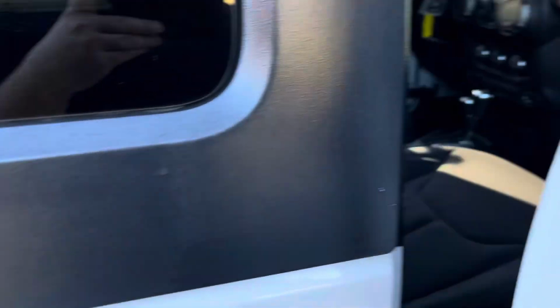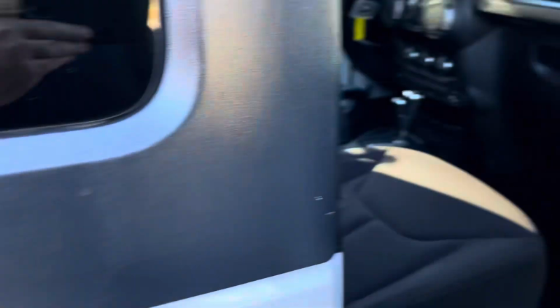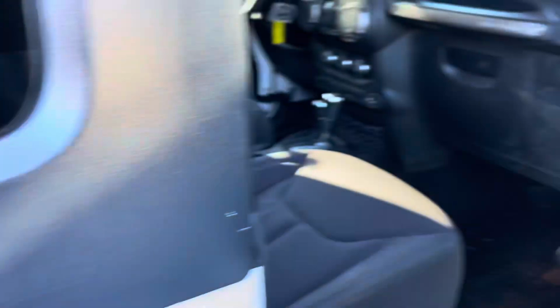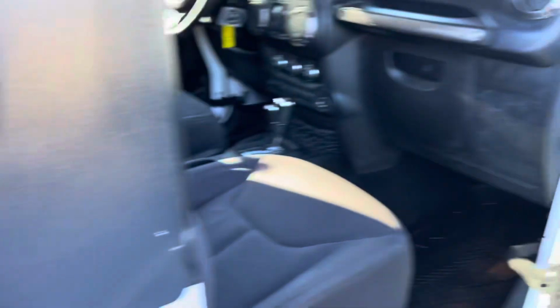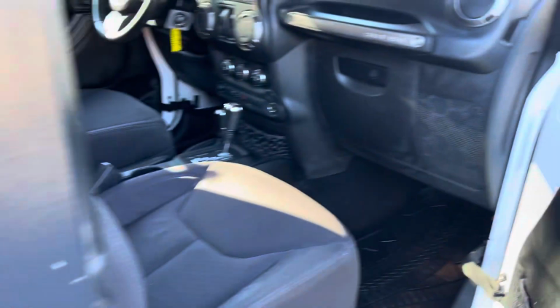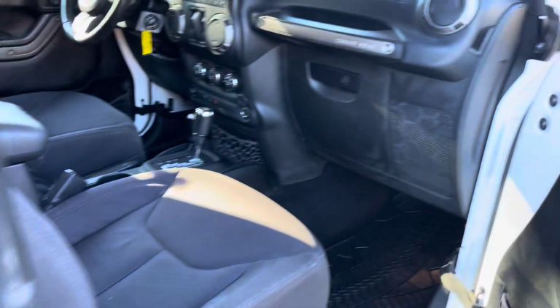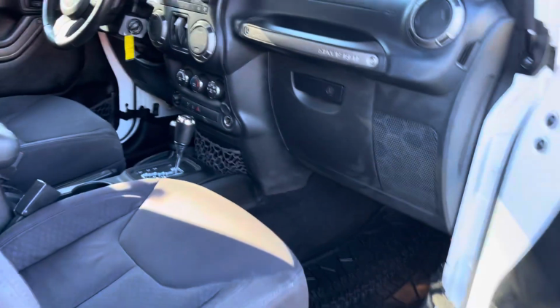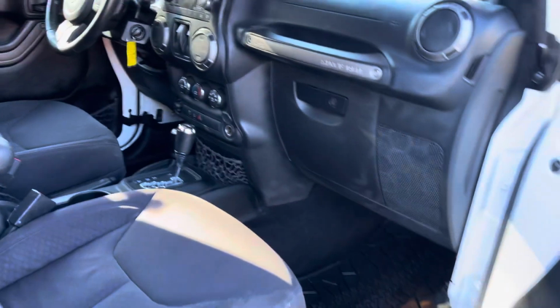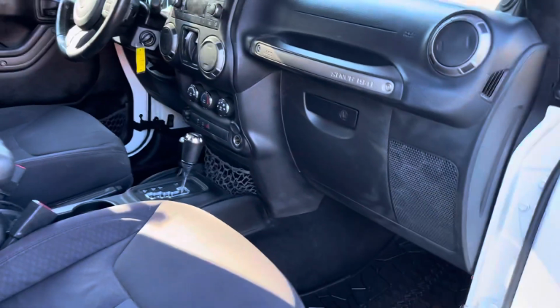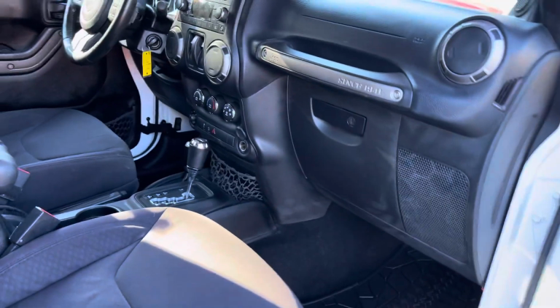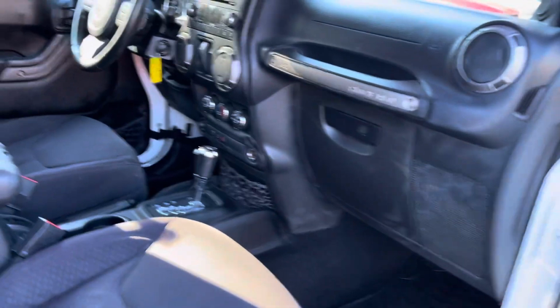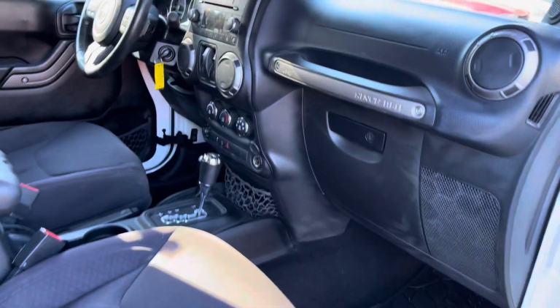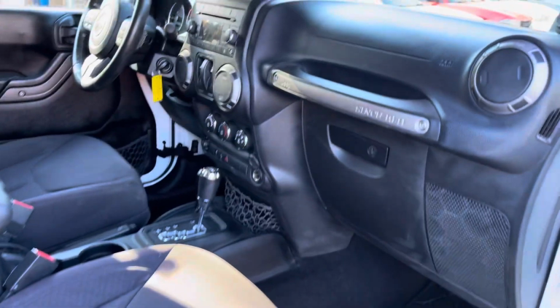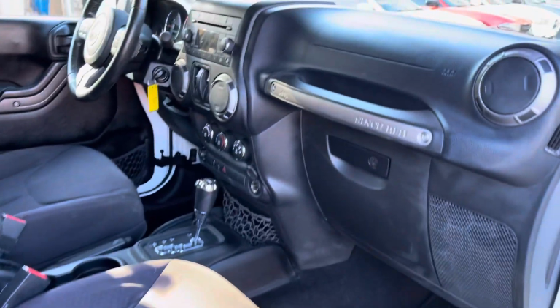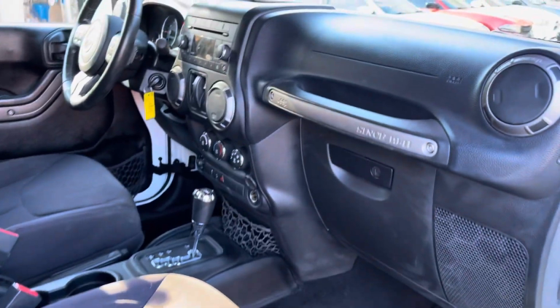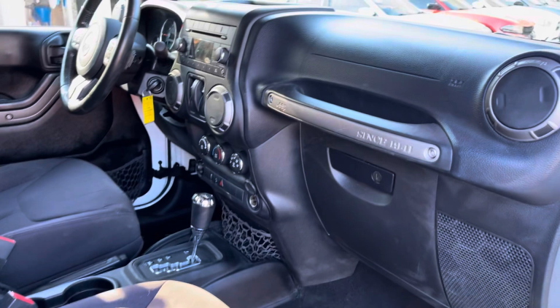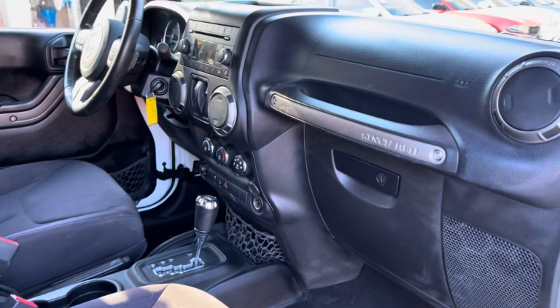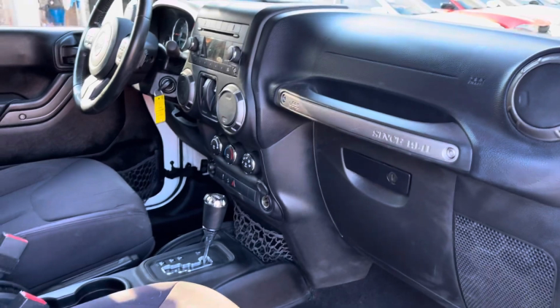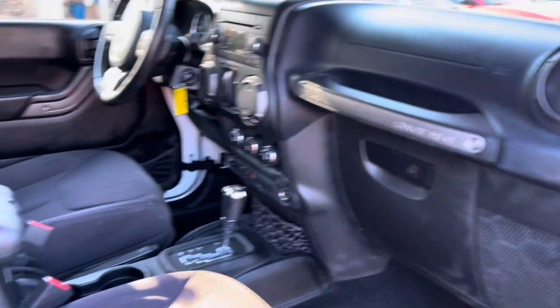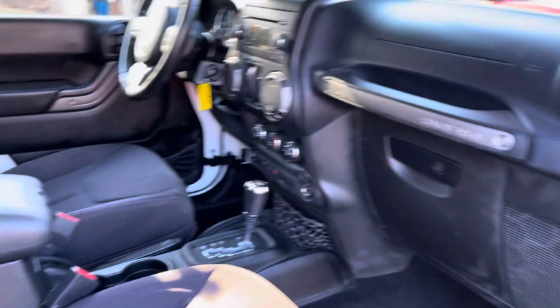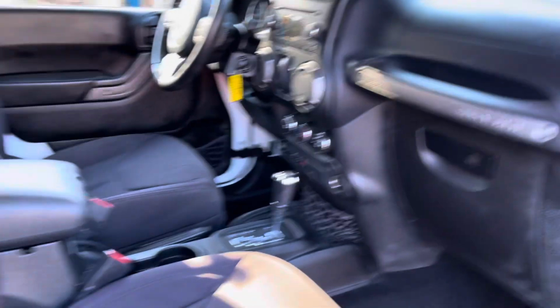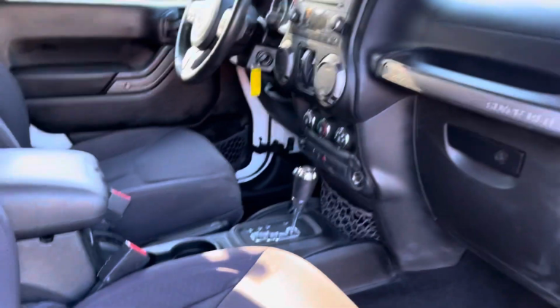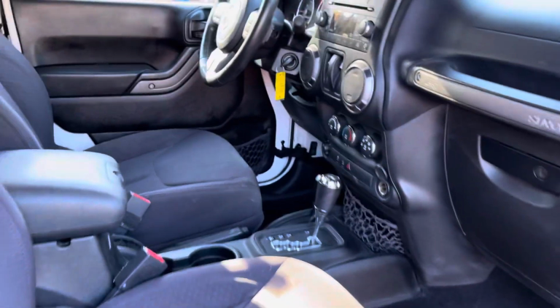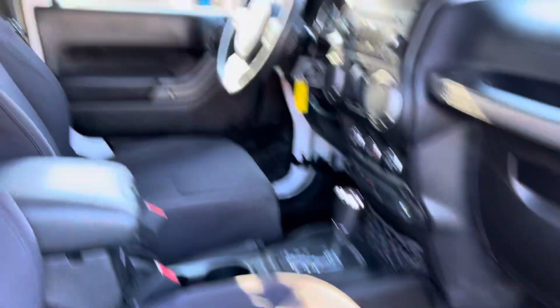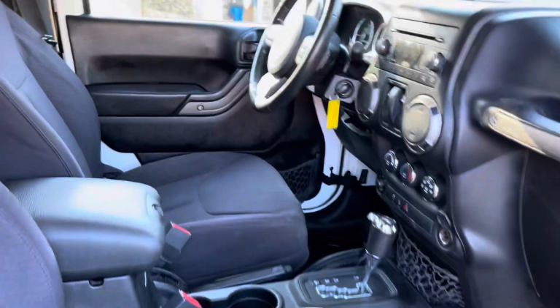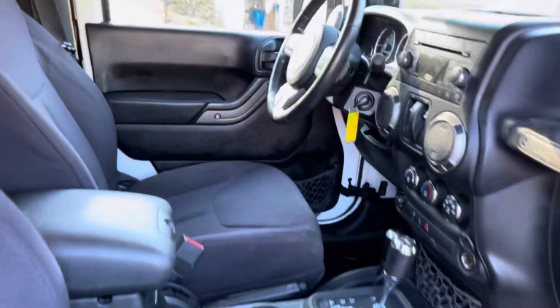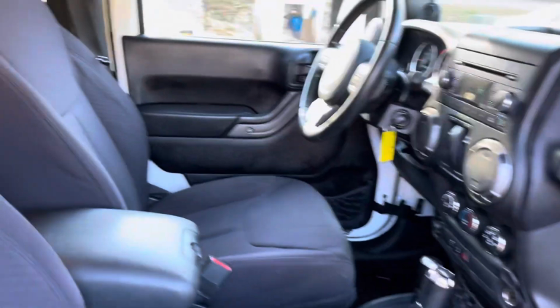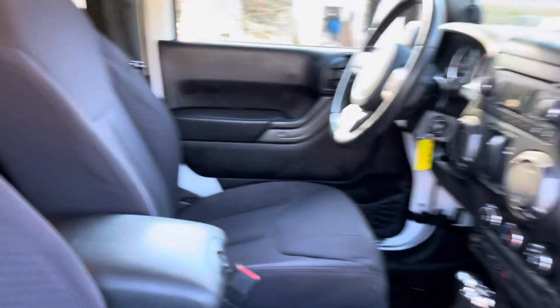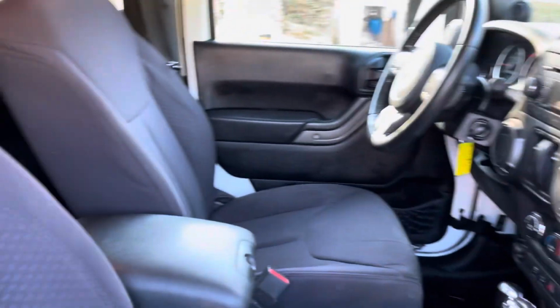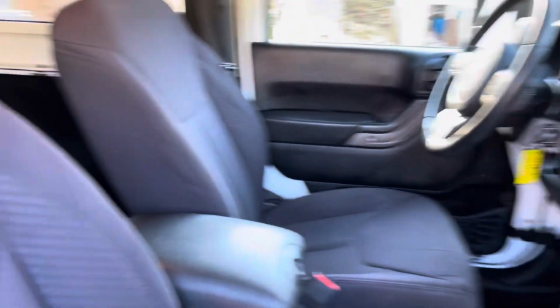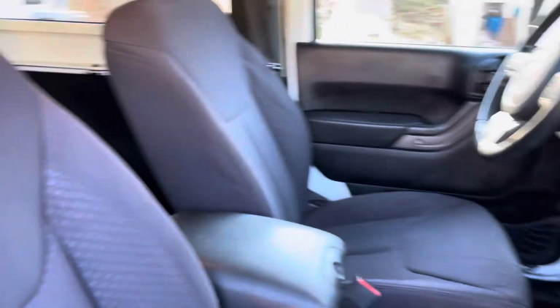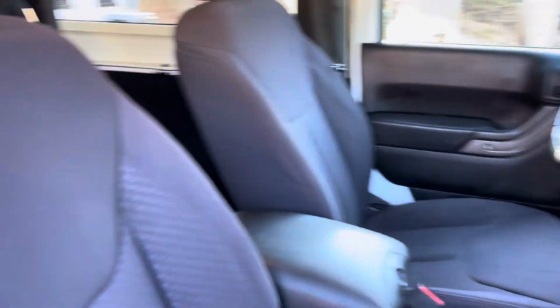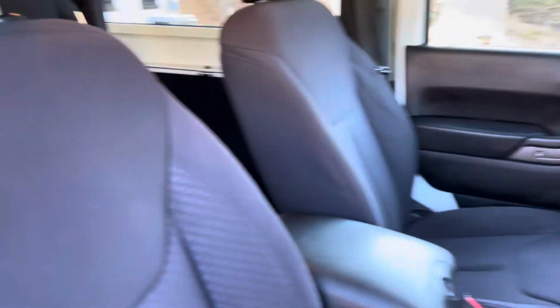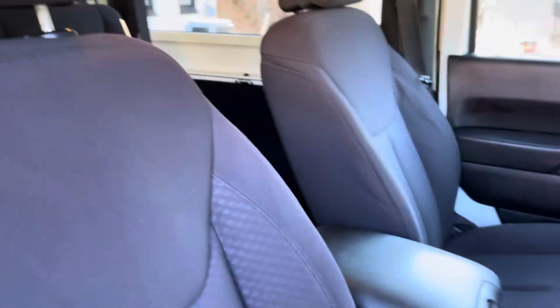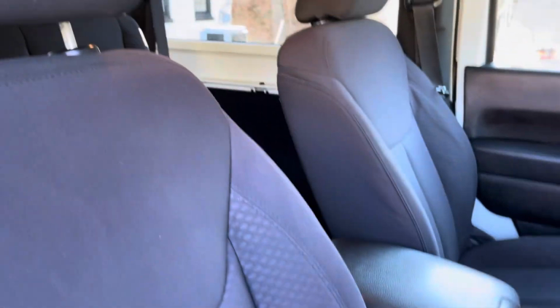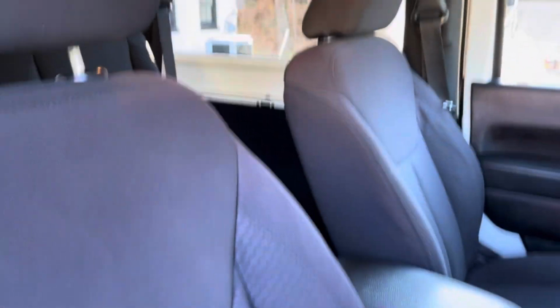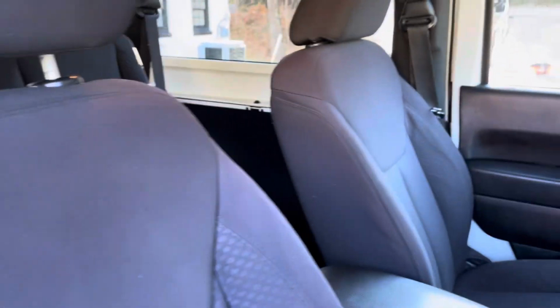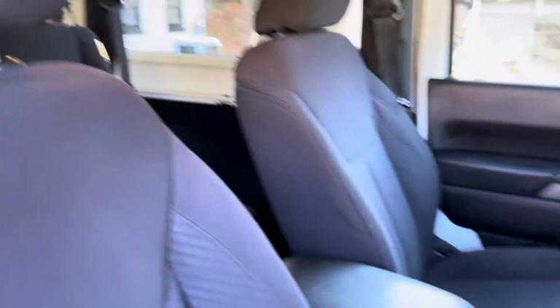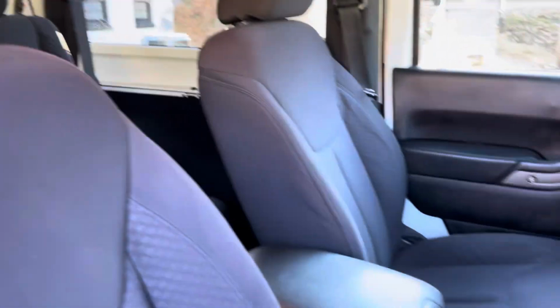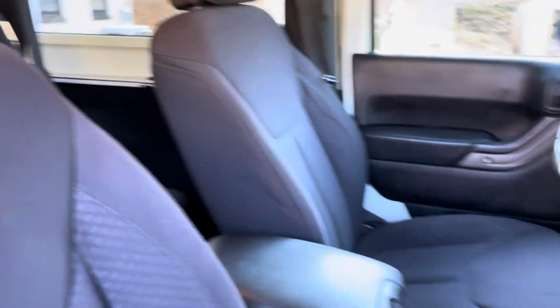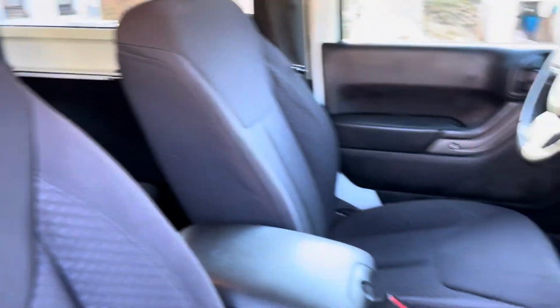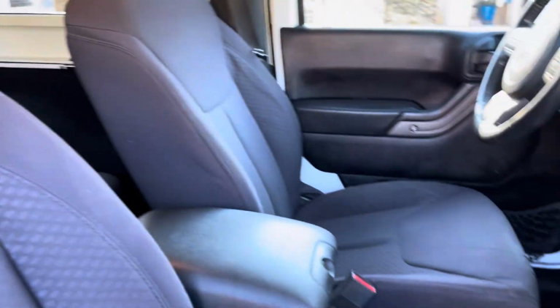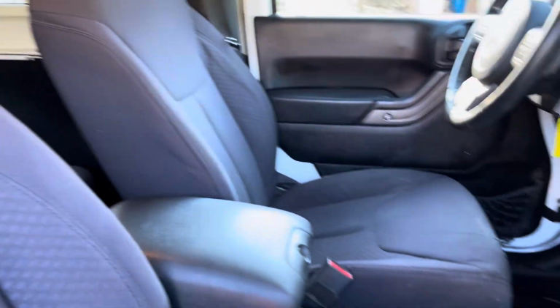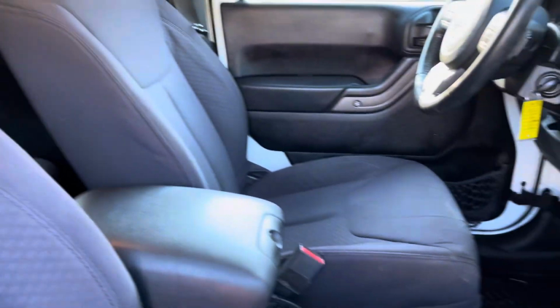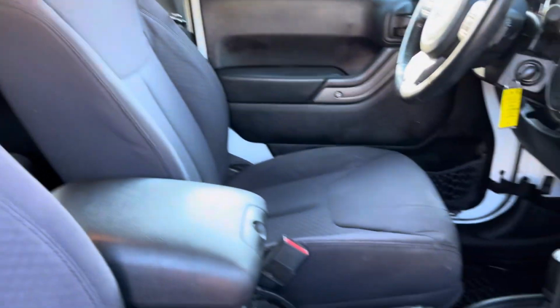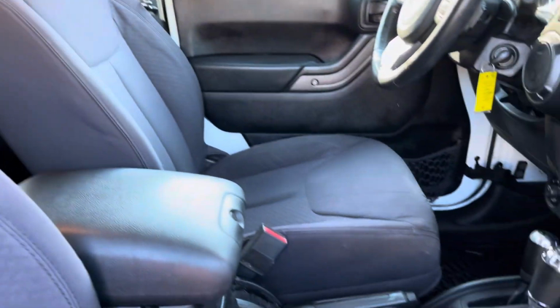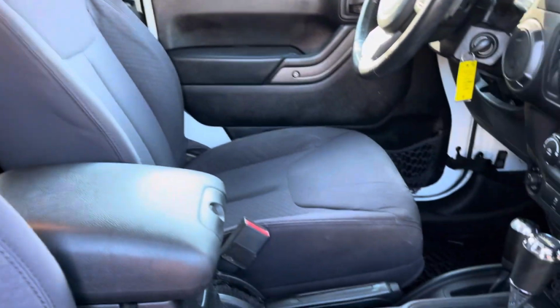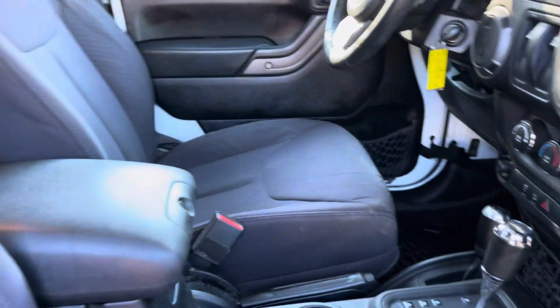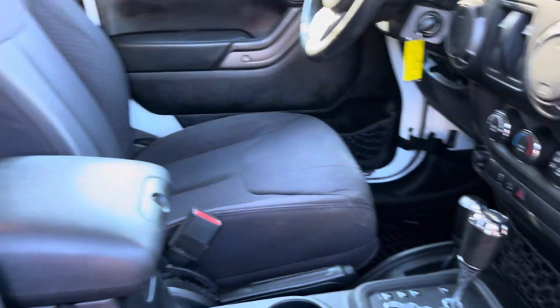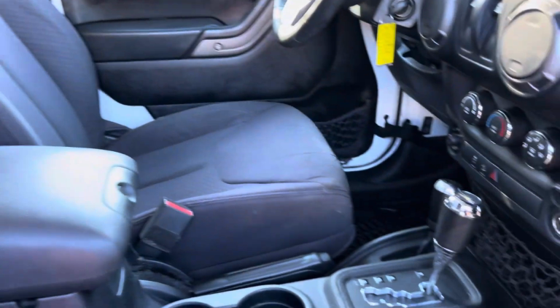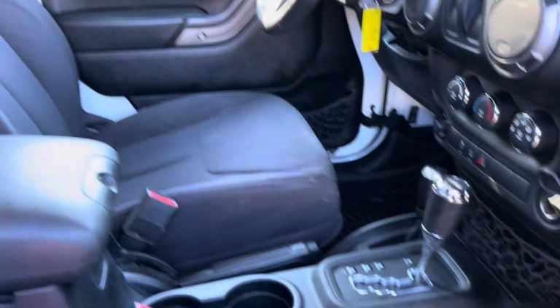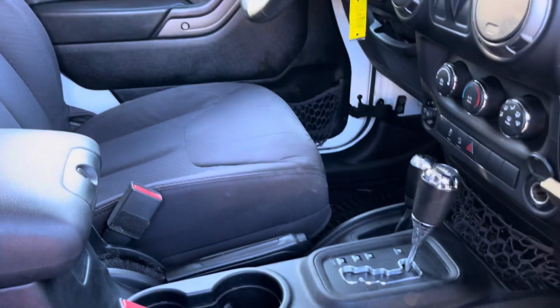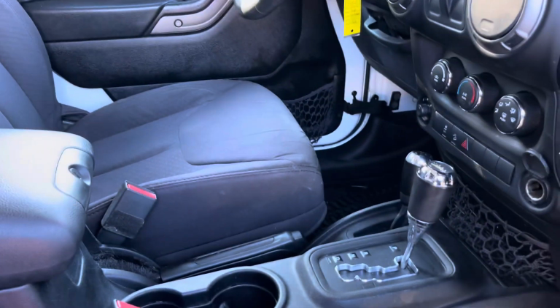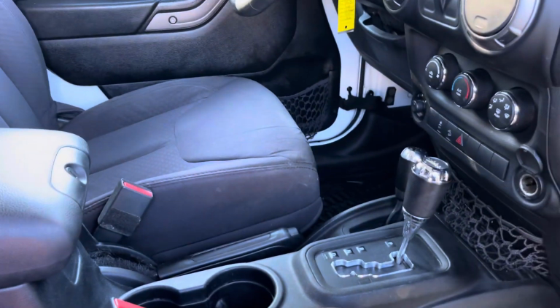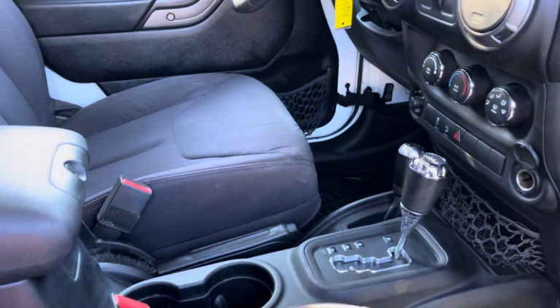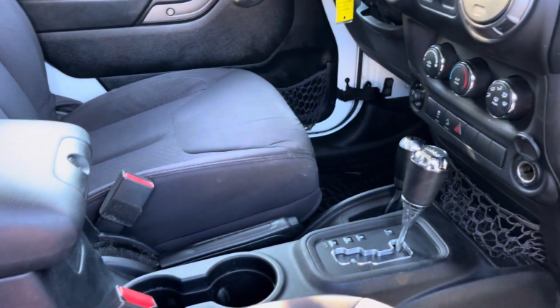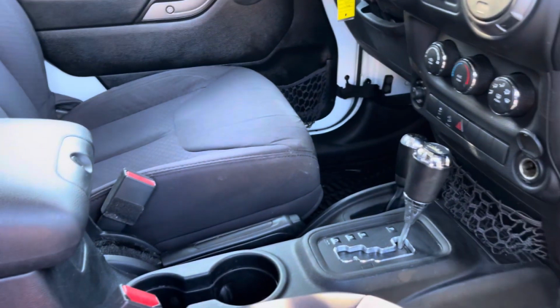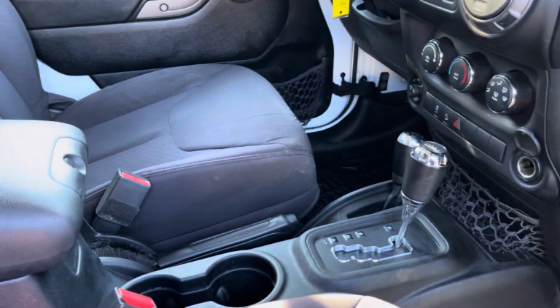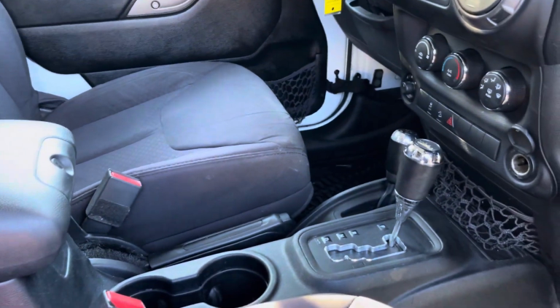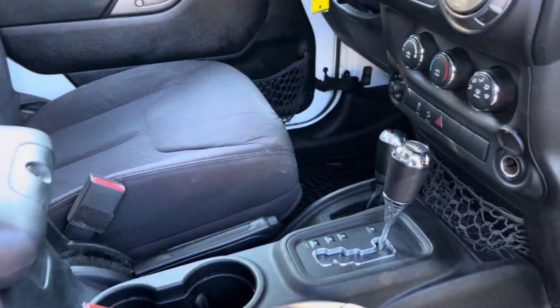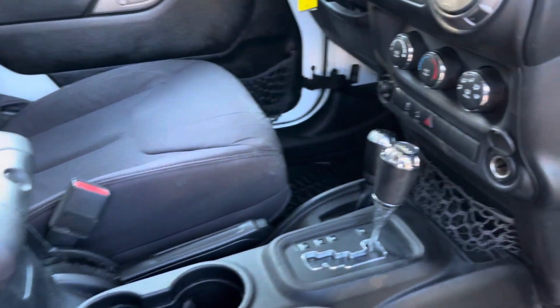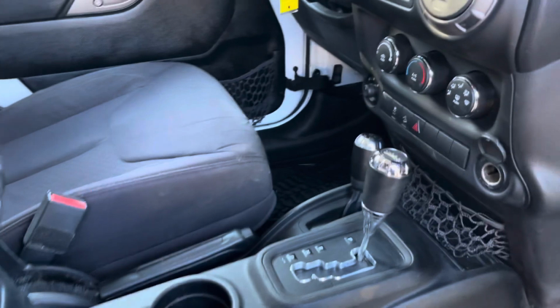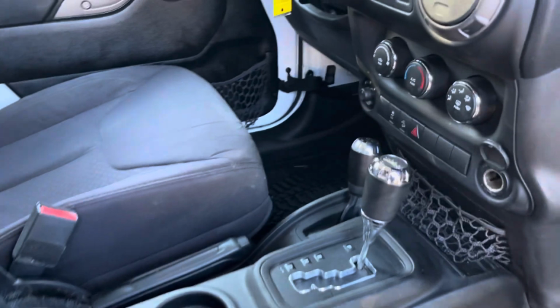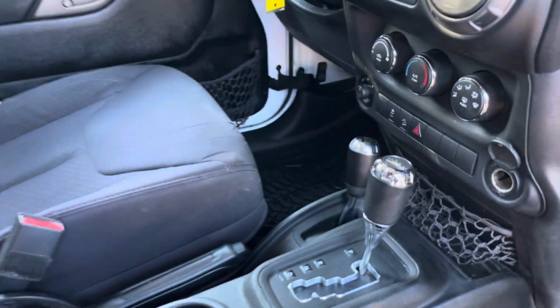Come drive it. You might be saying, 'Brian, you're just saying that.' Nope, I'm not just saying it — it drives awesome. Great, great Jeep.